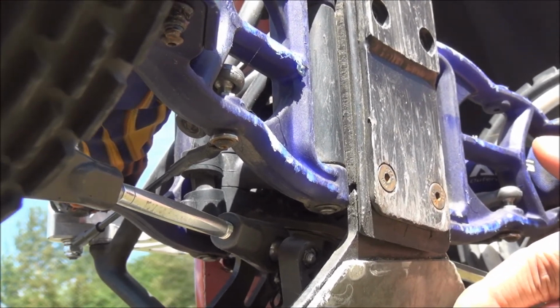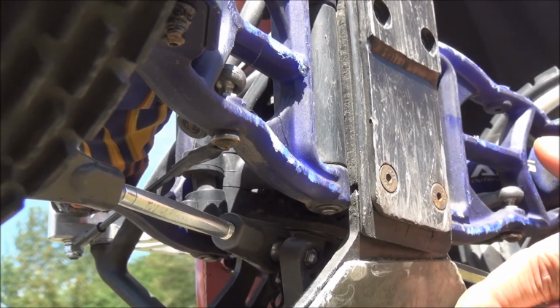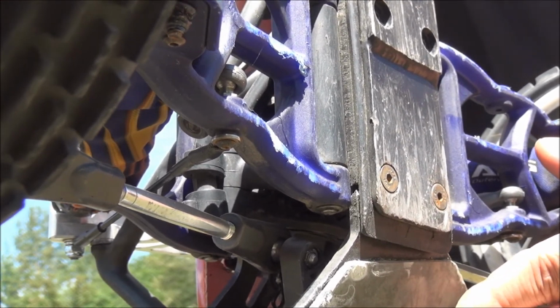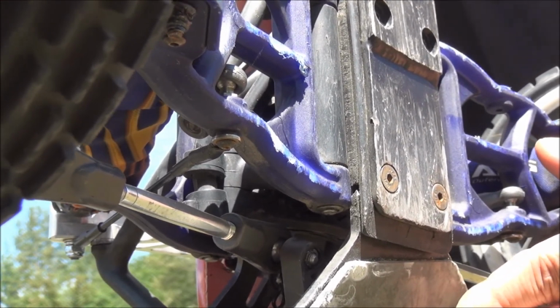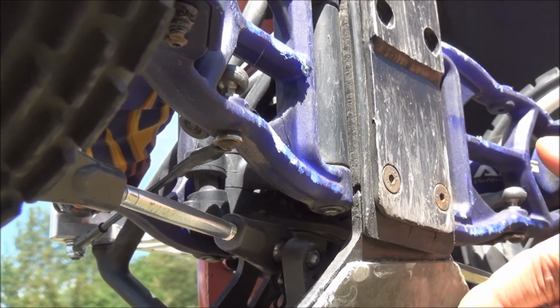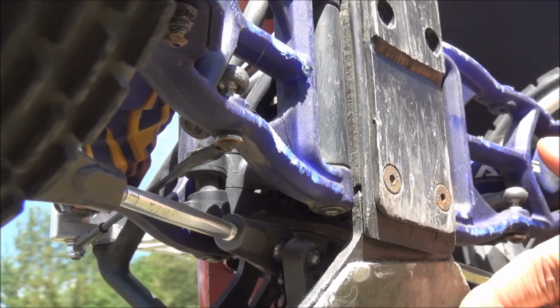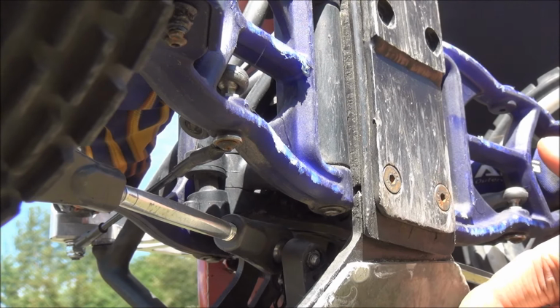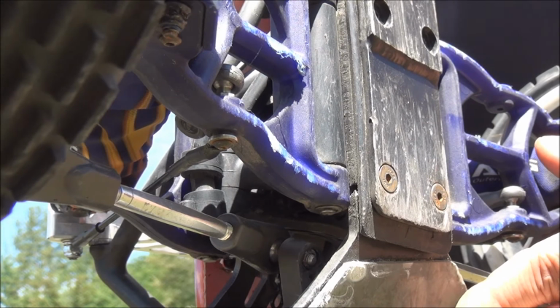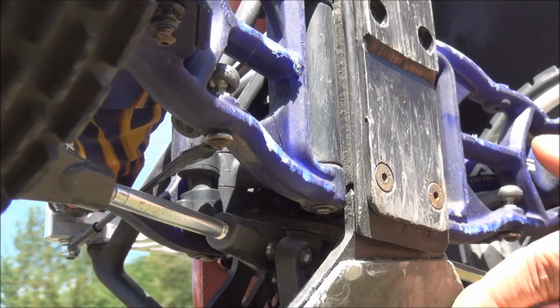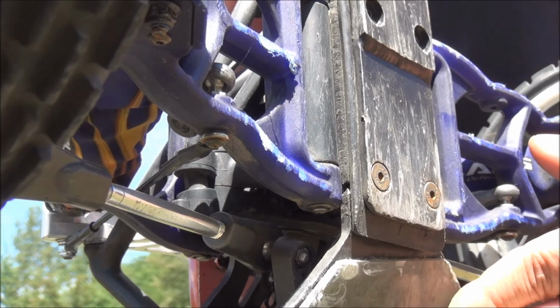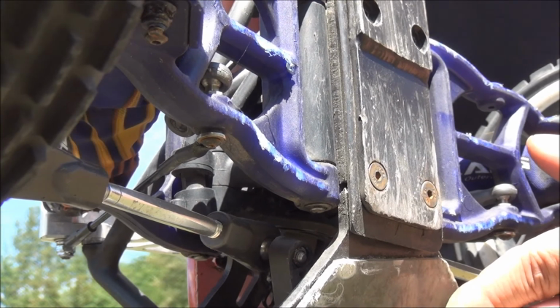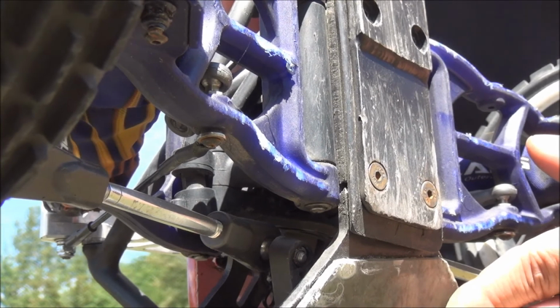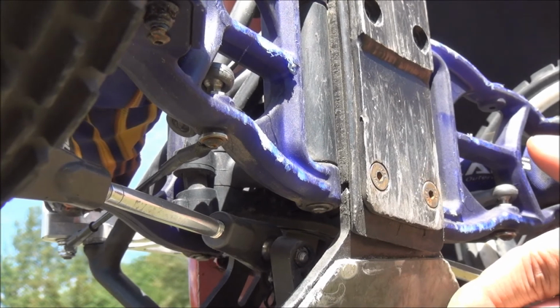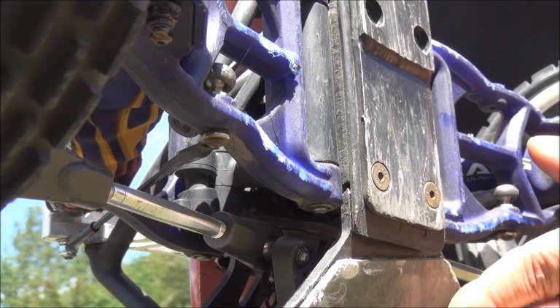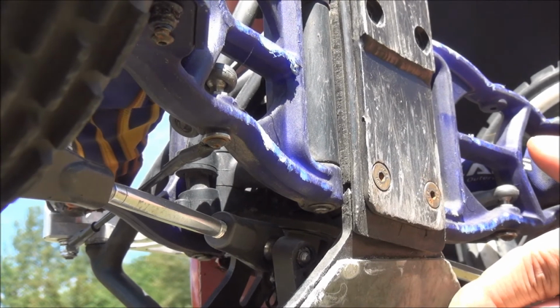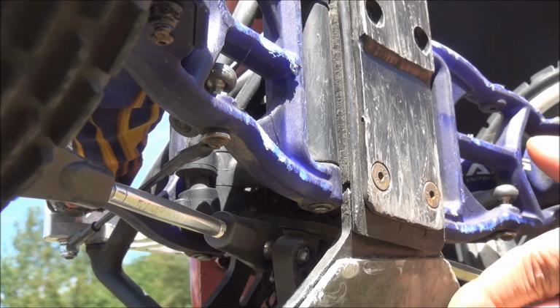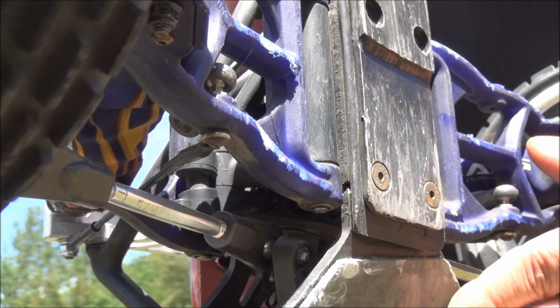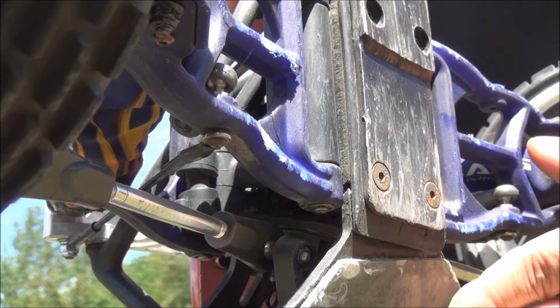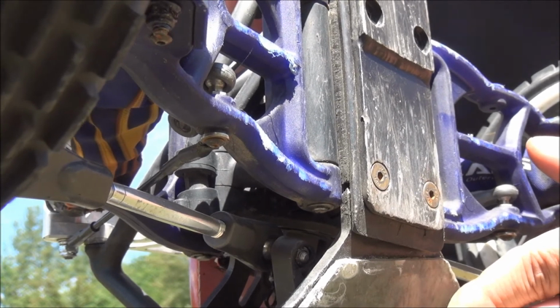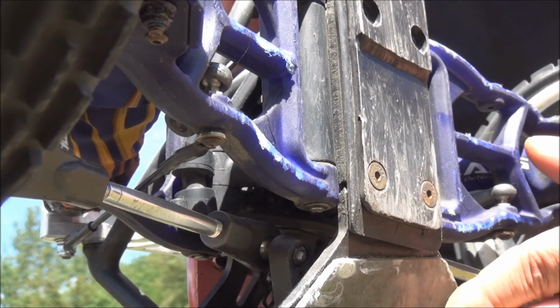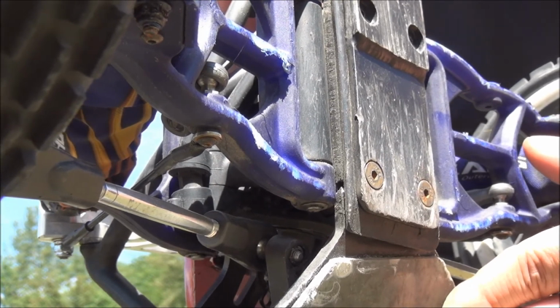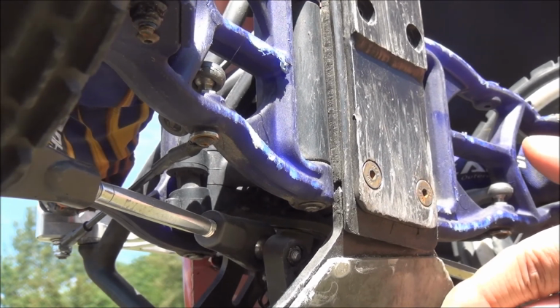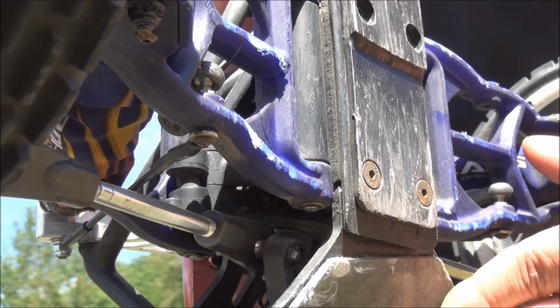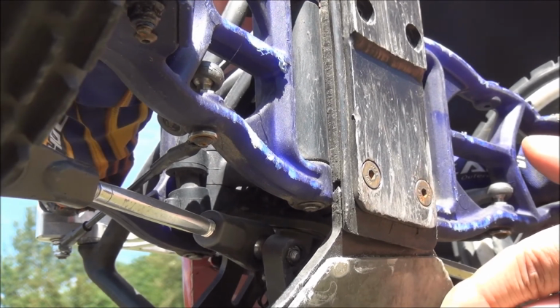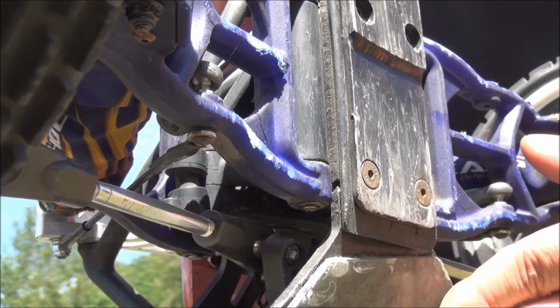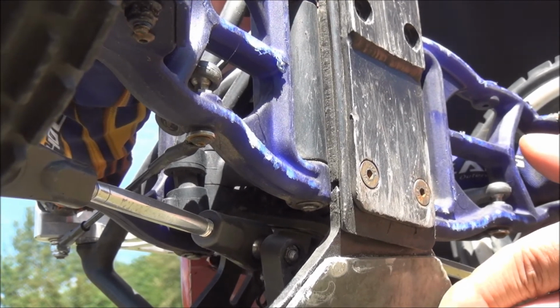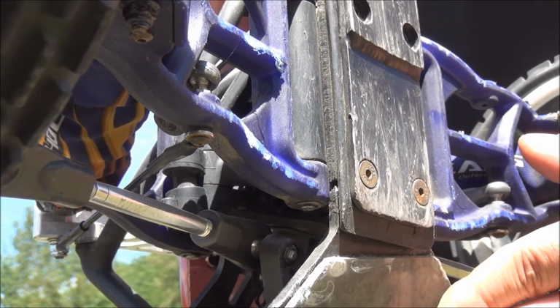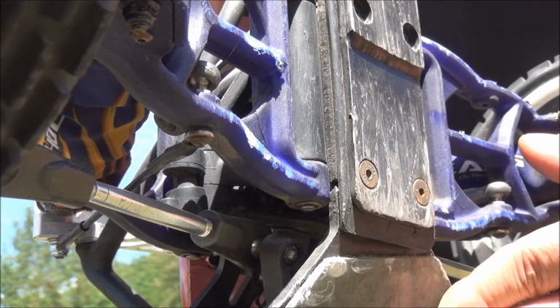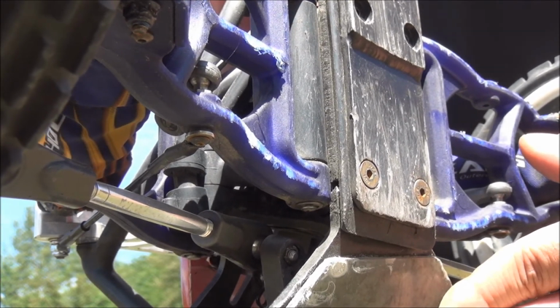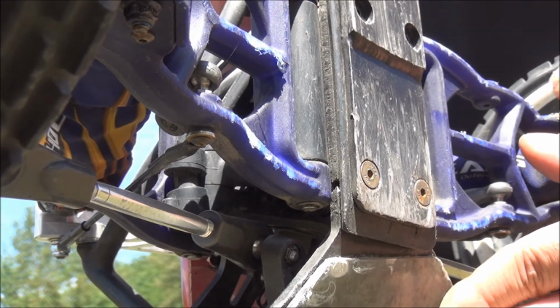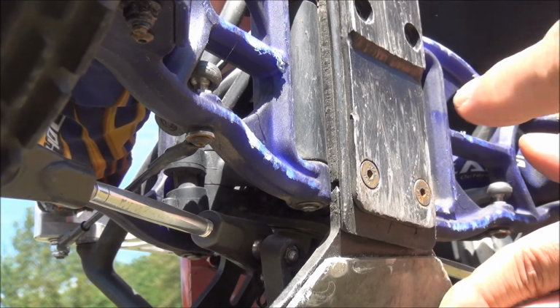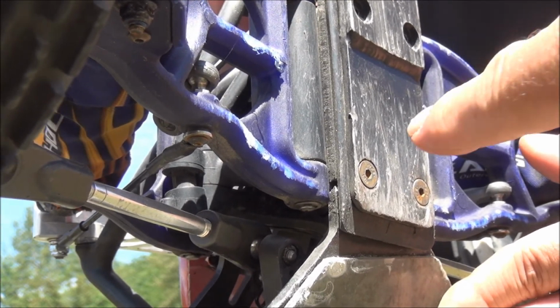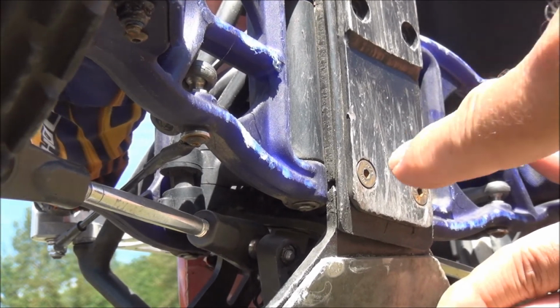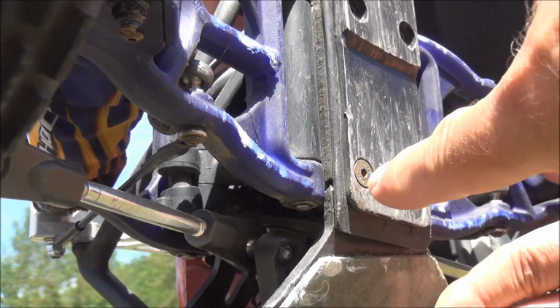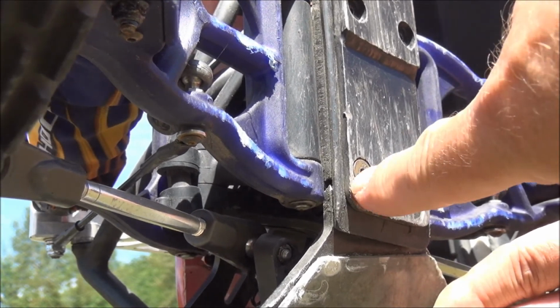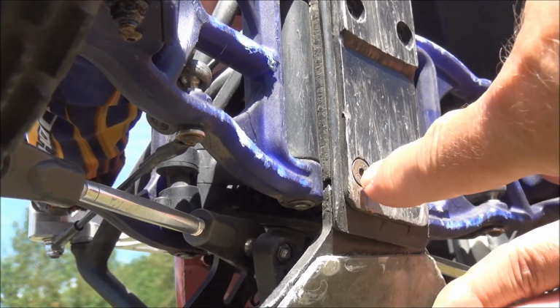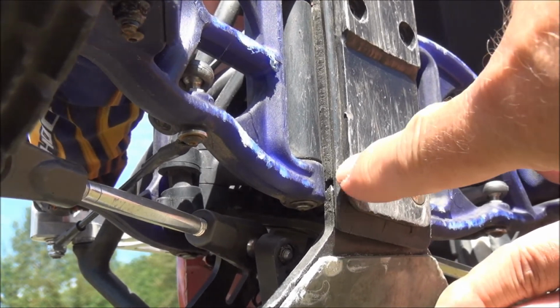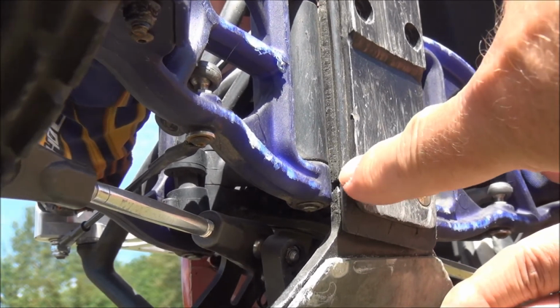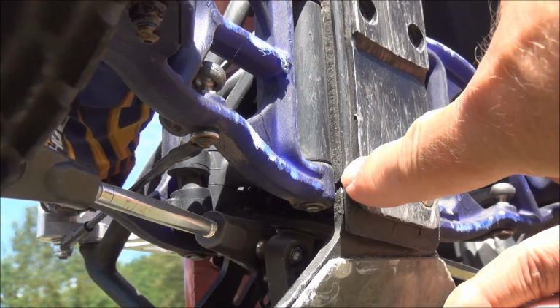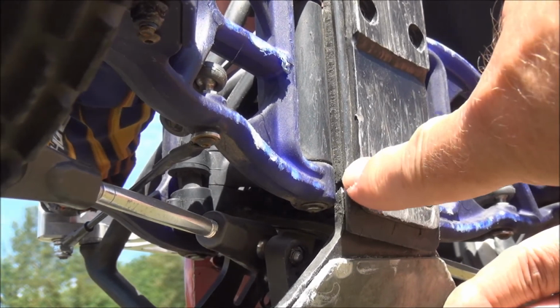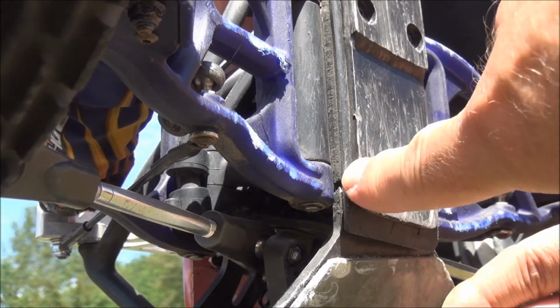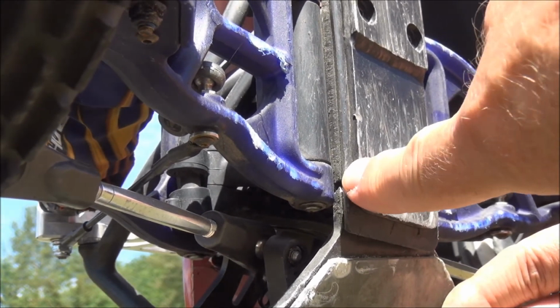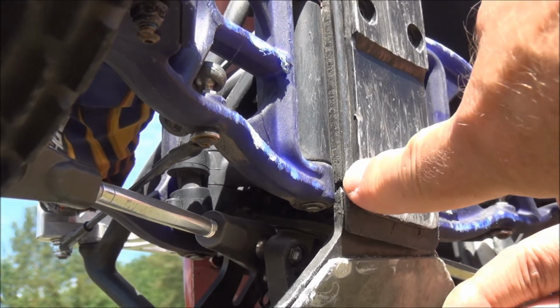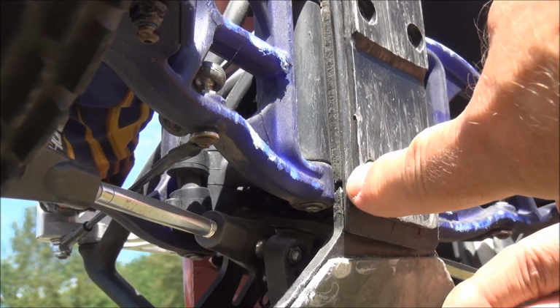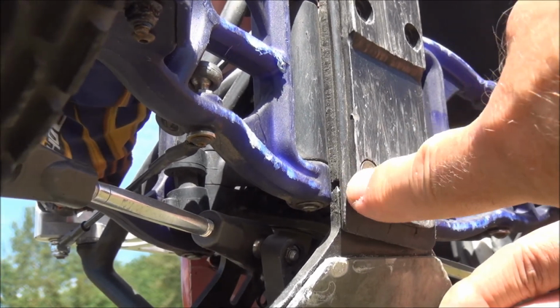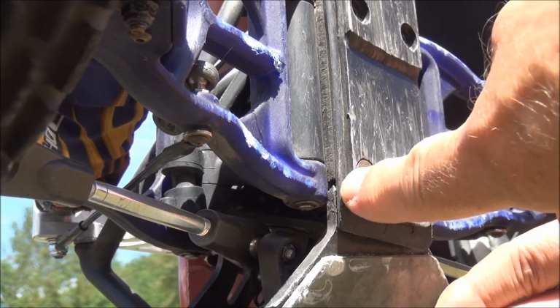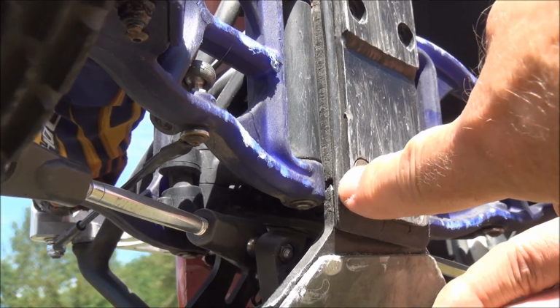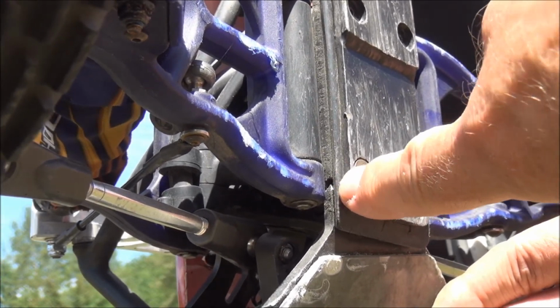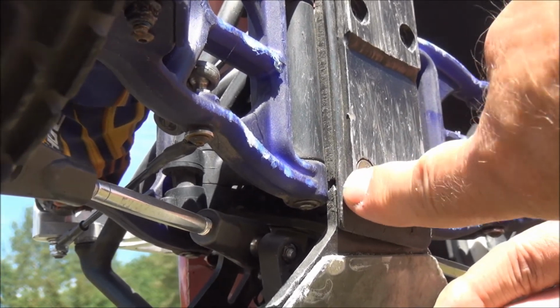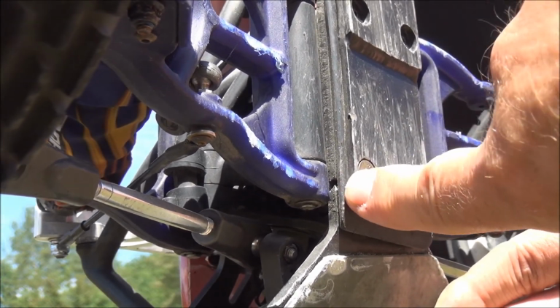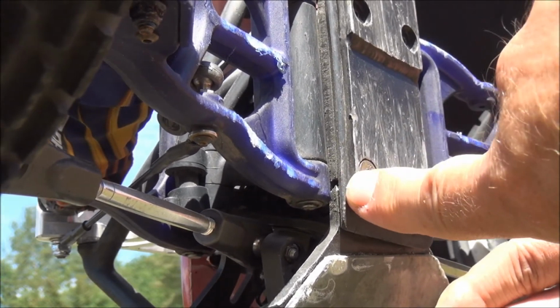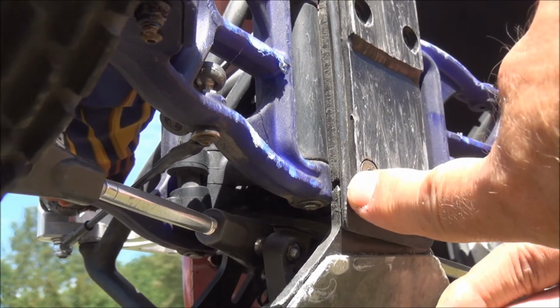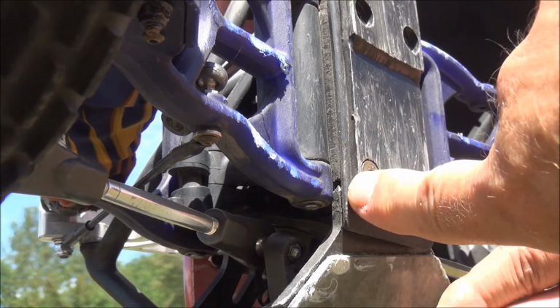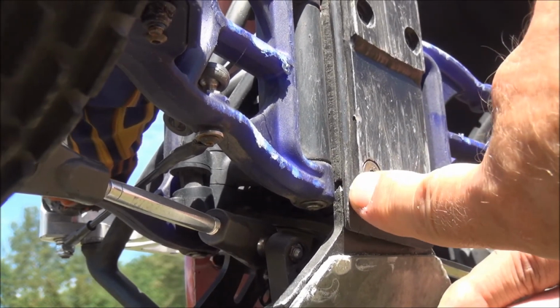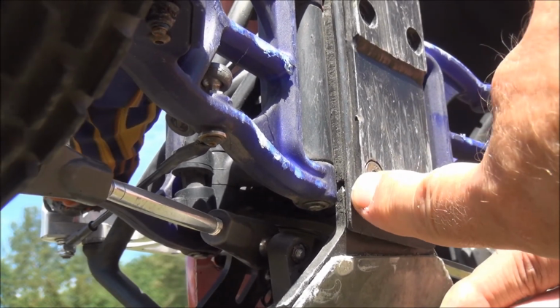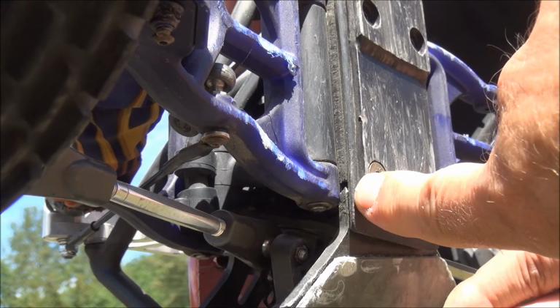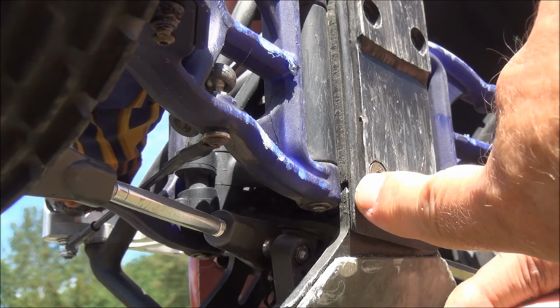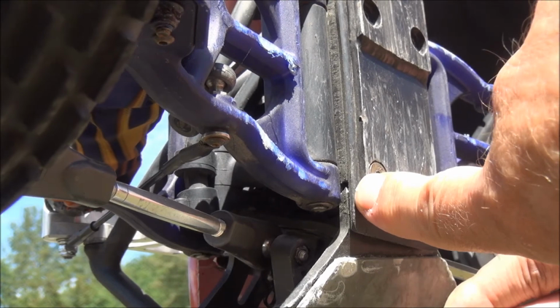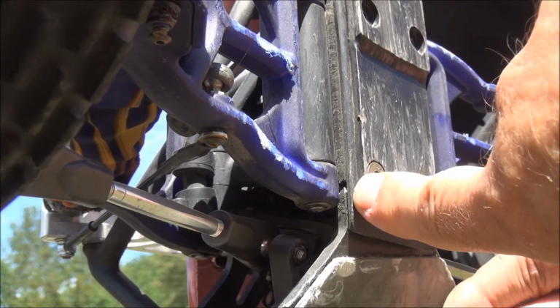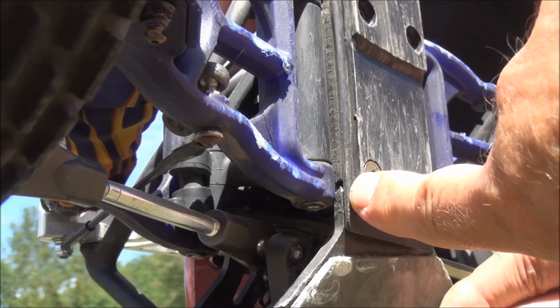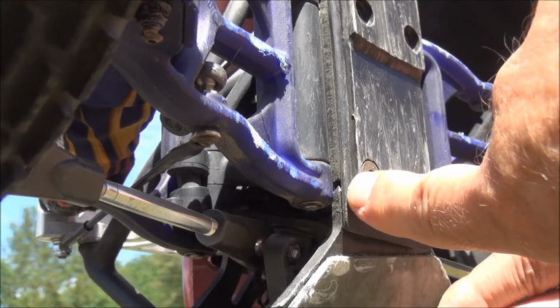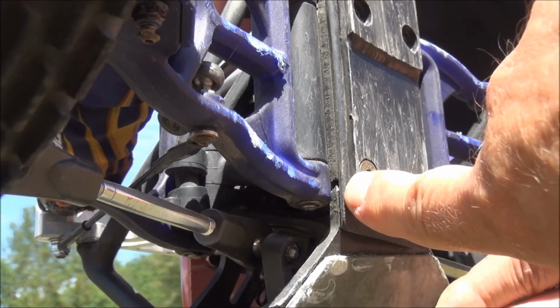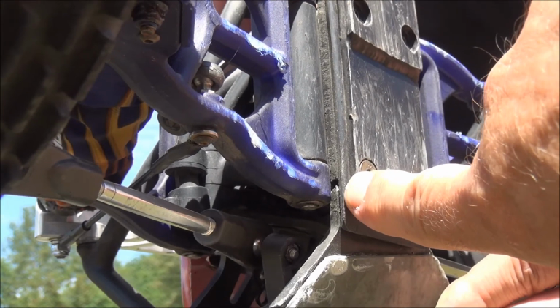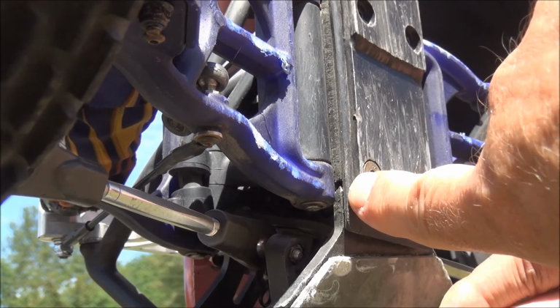Okay, for our viewers, this is the exact location of where it's cracked — right there. It's cracked right through.